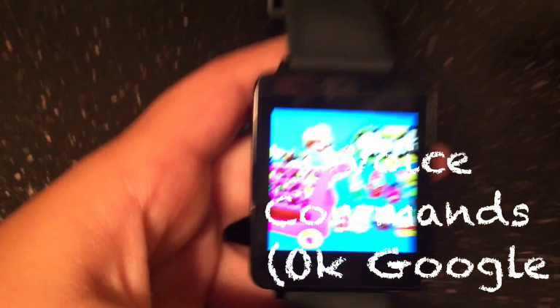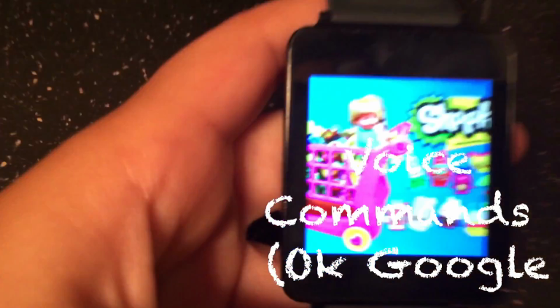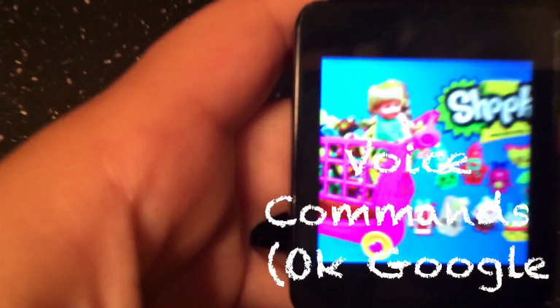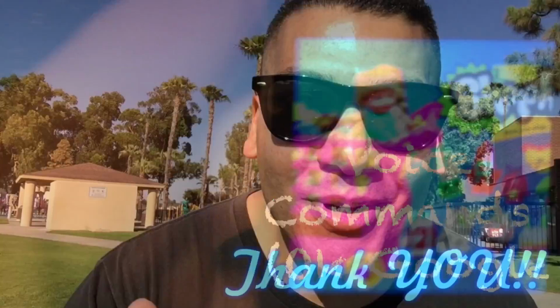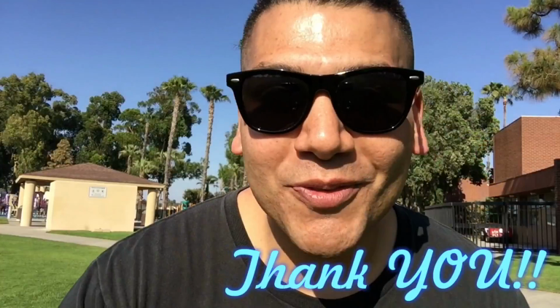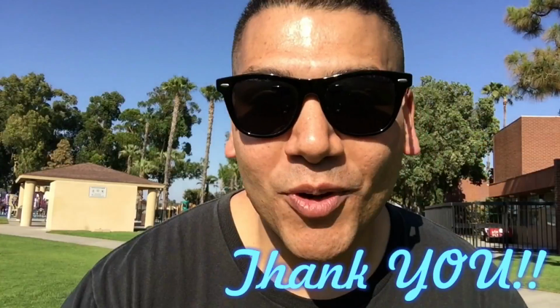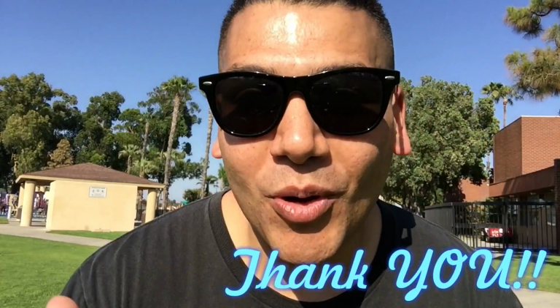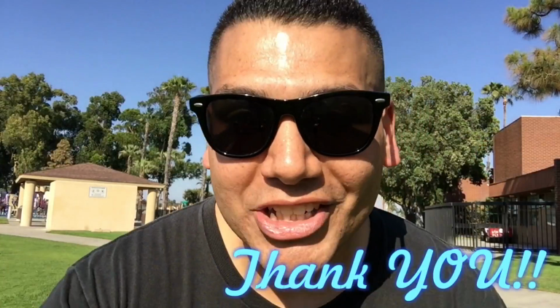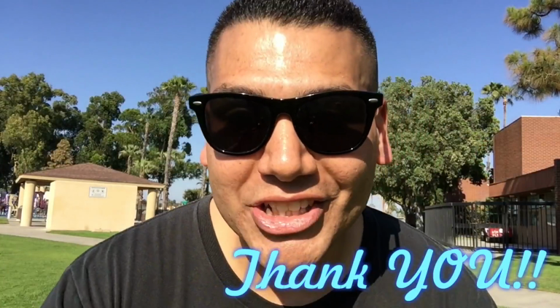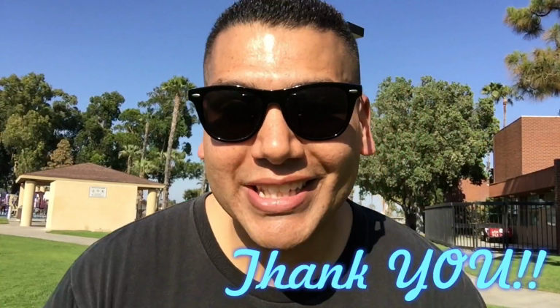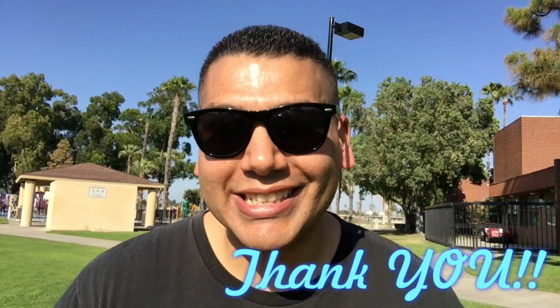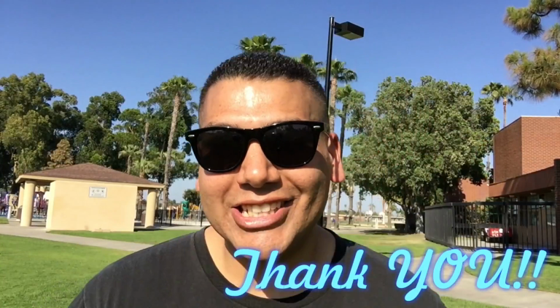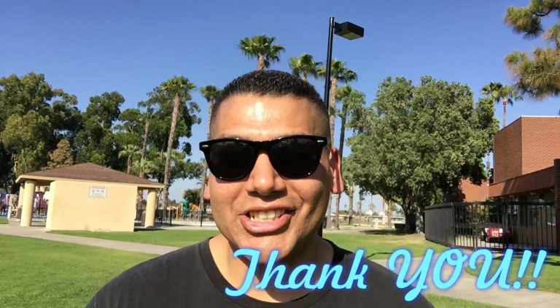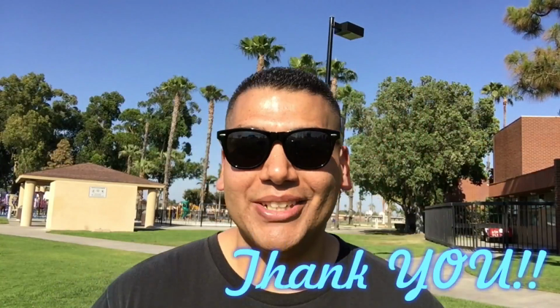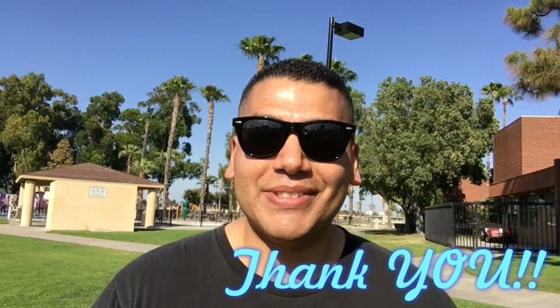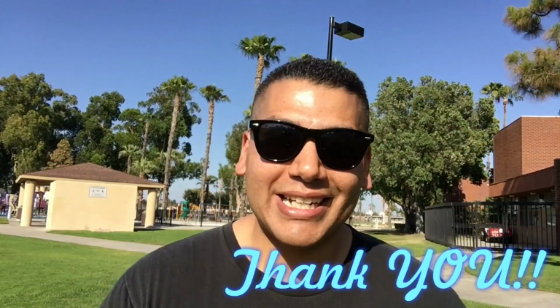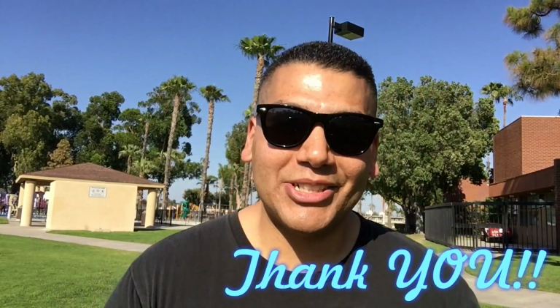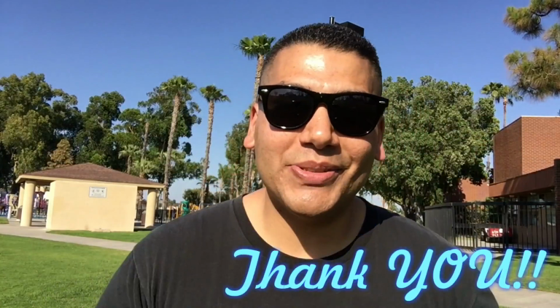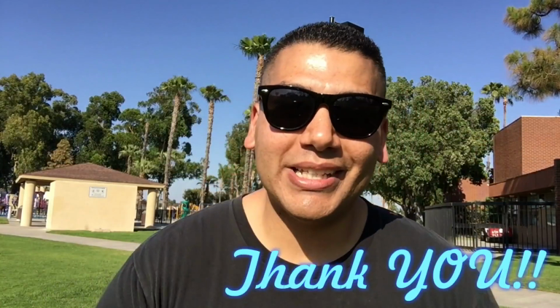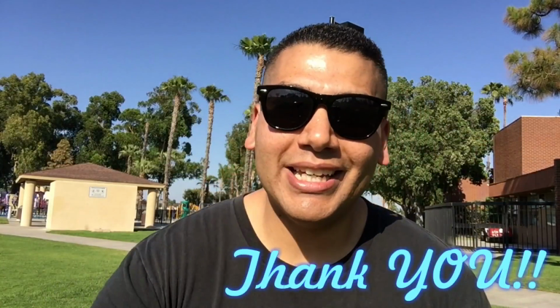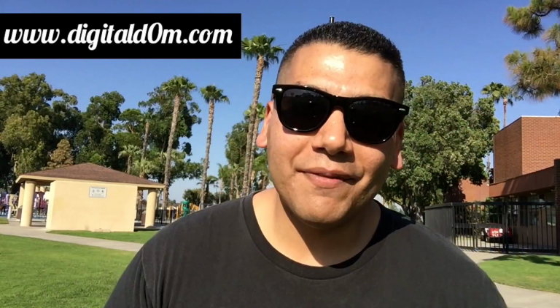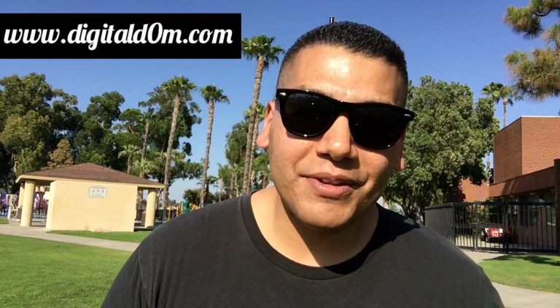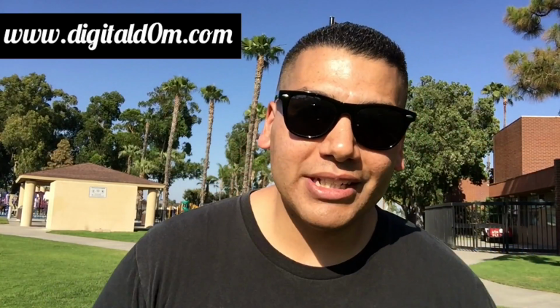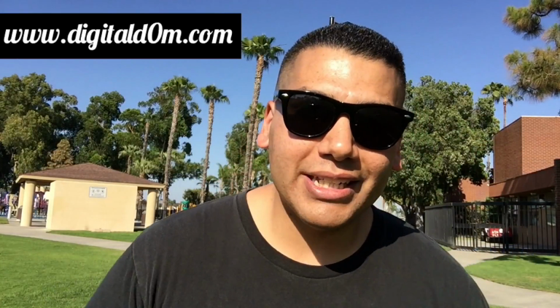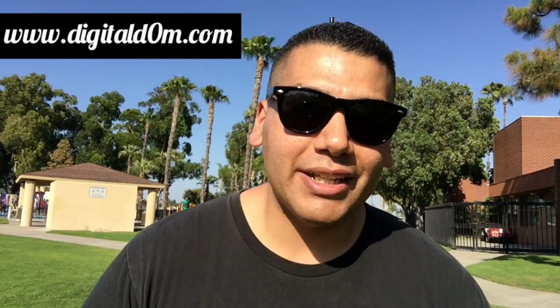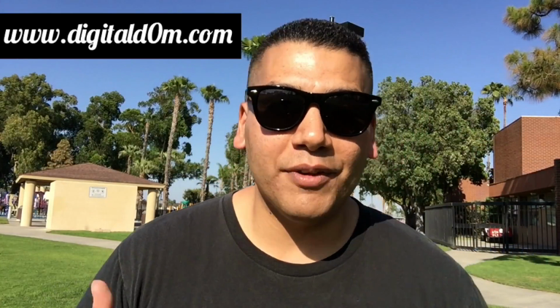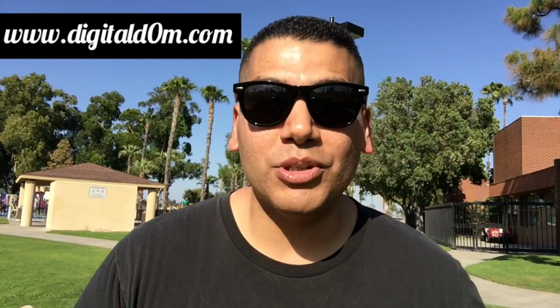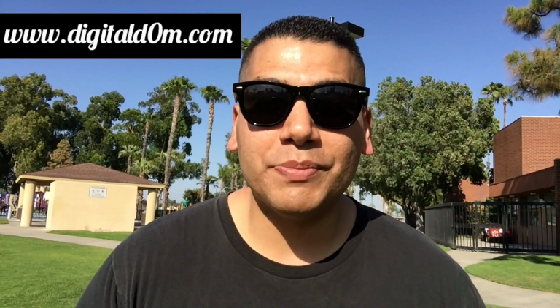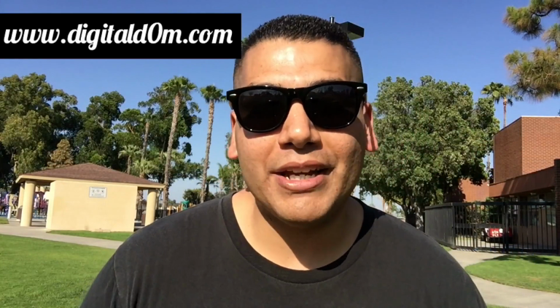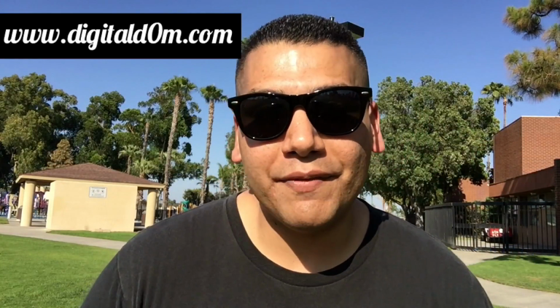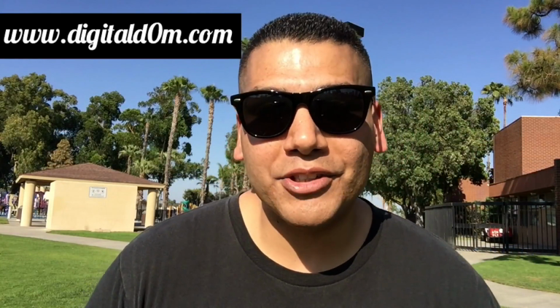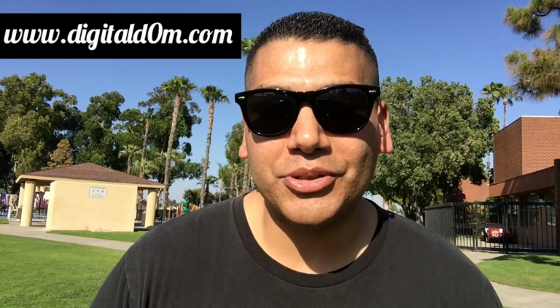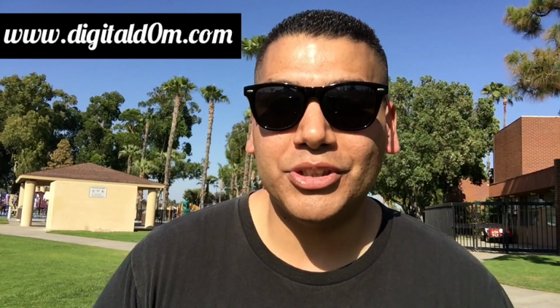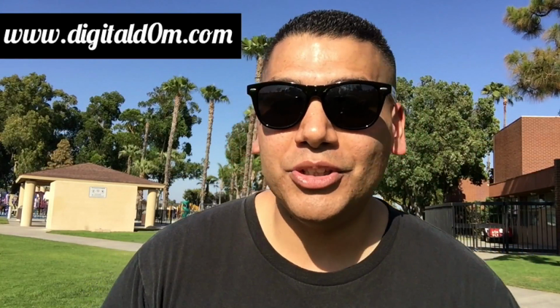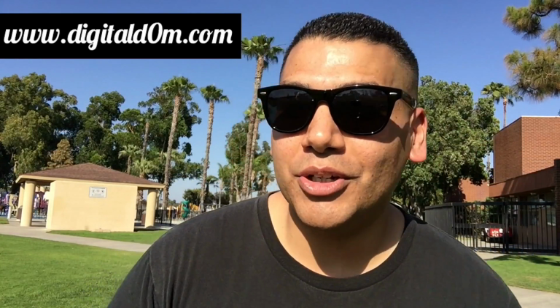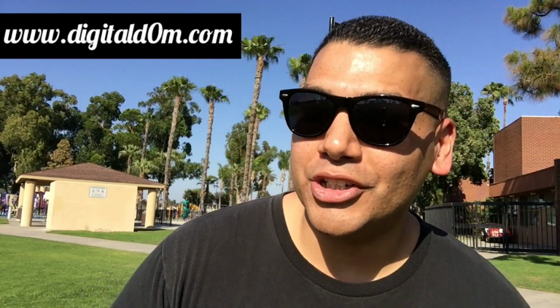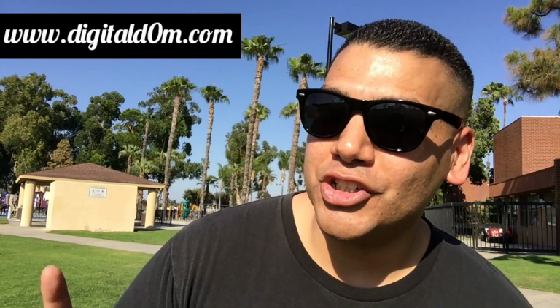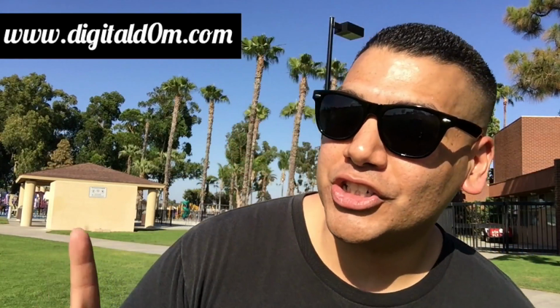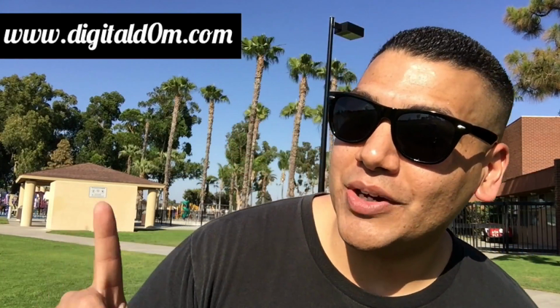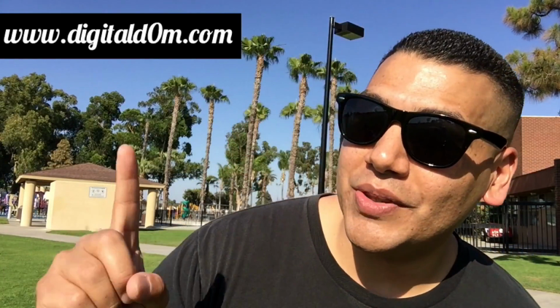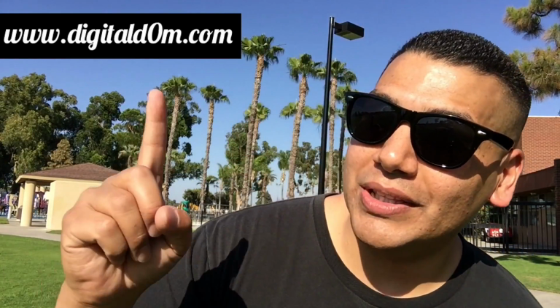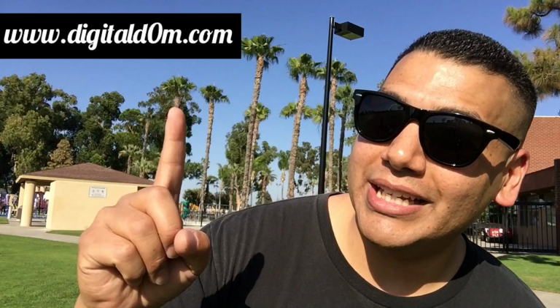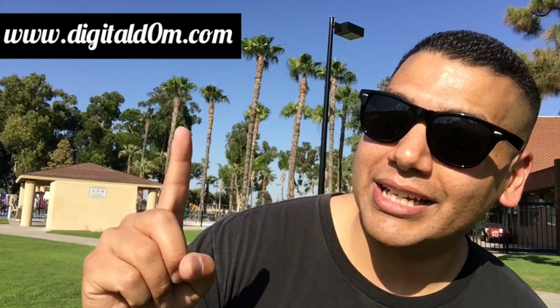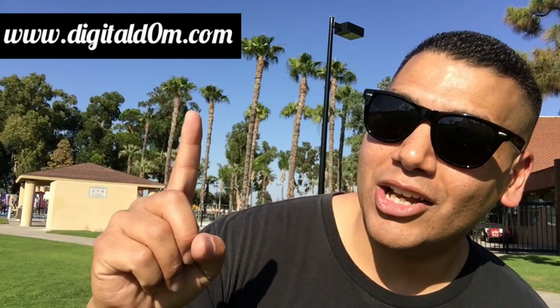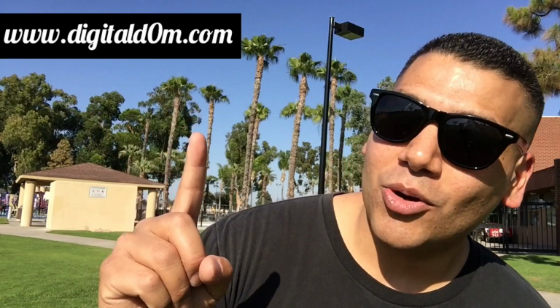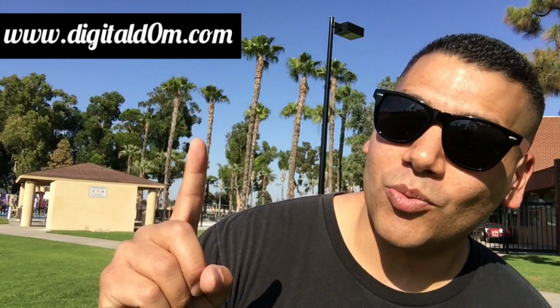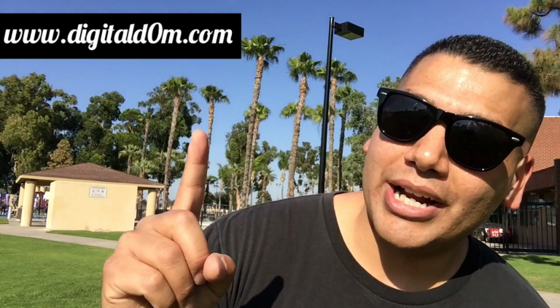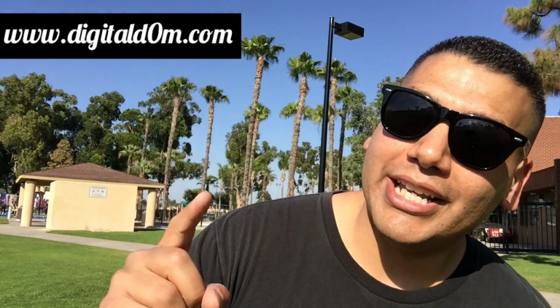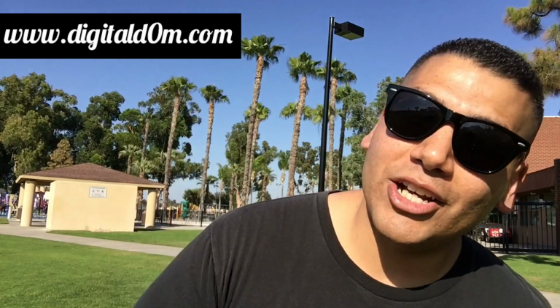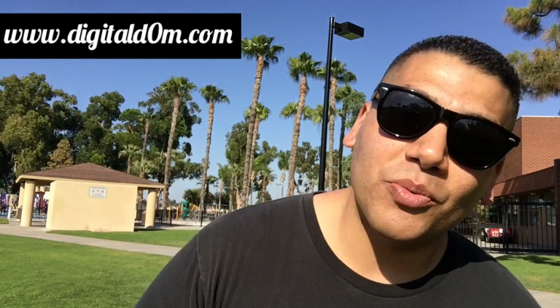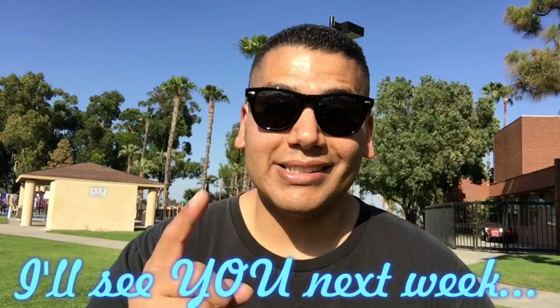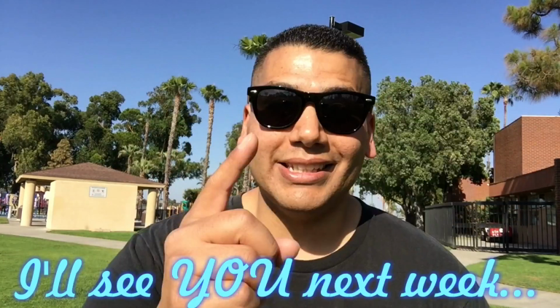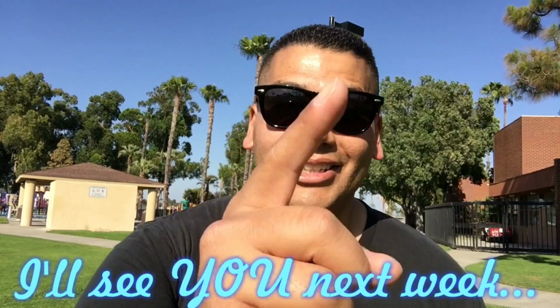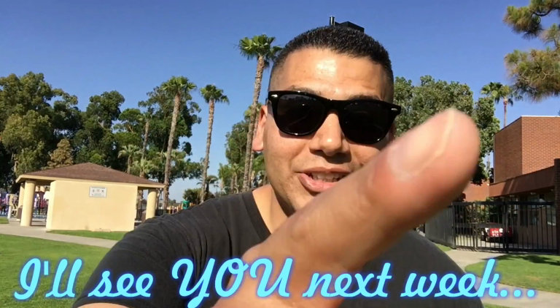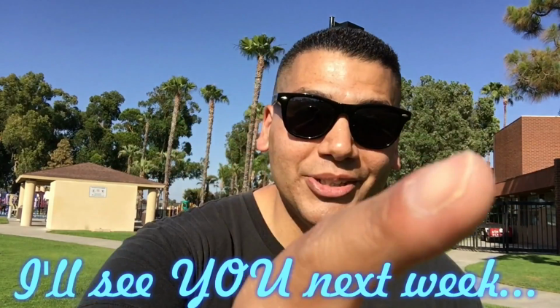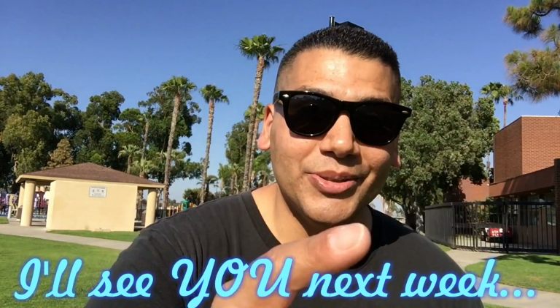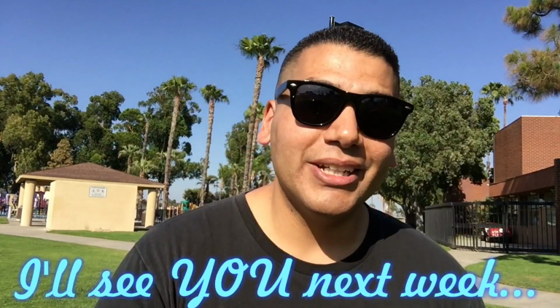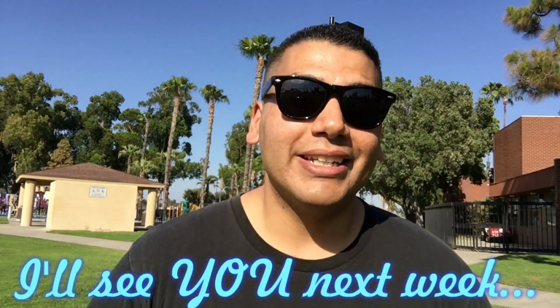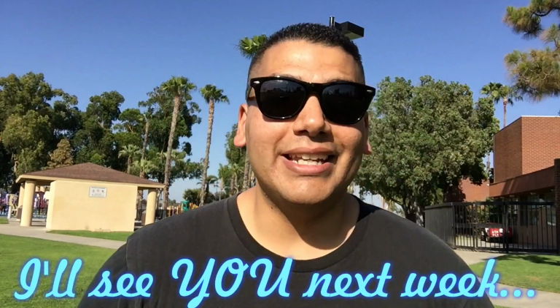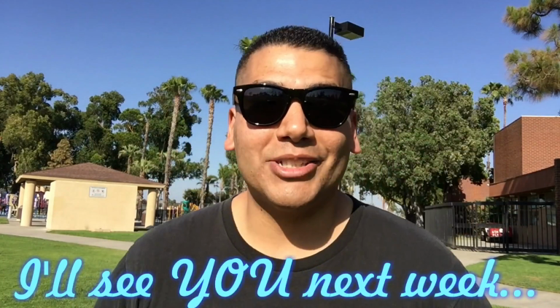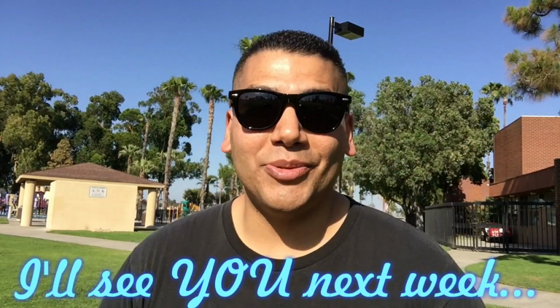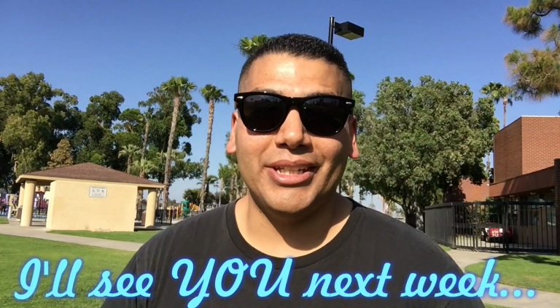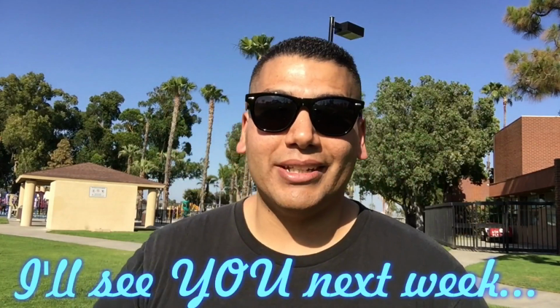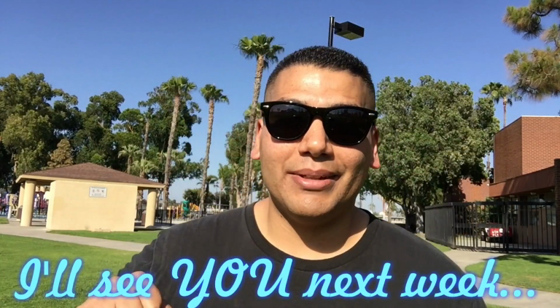Thank you so much for watching this edition of Tech Tuesday. If it was beneficial to you, go ahead and share the link. I'll see you next week. Bye.